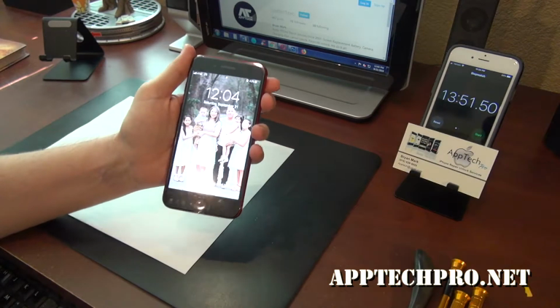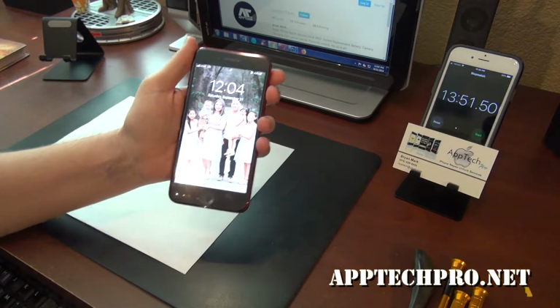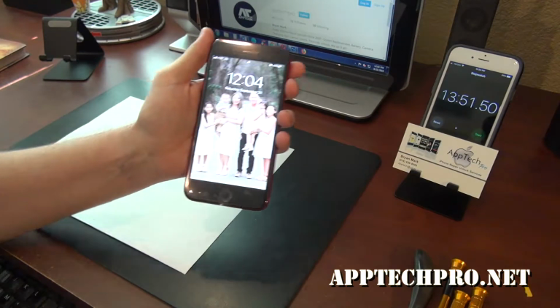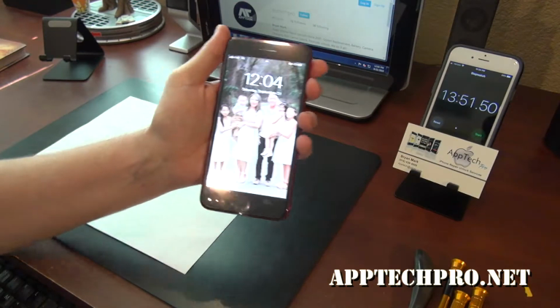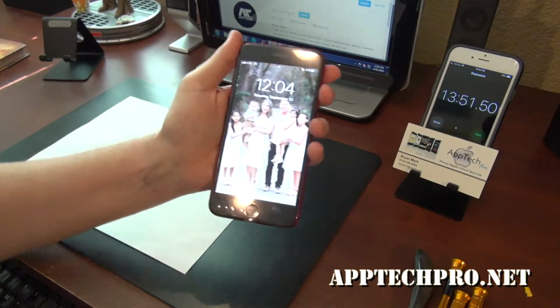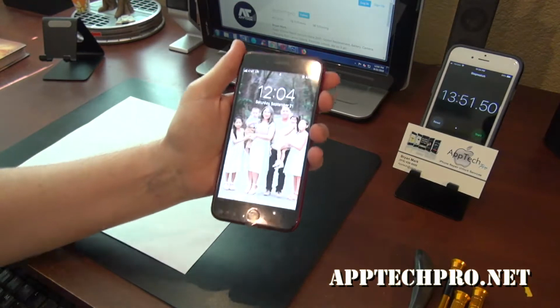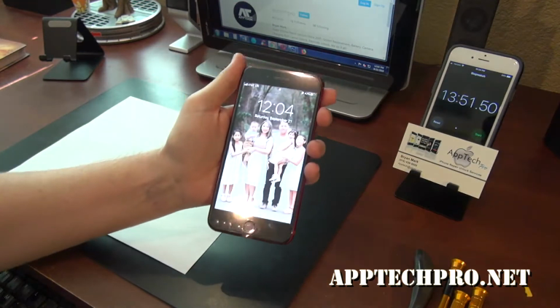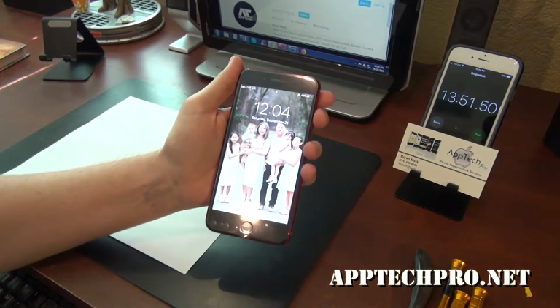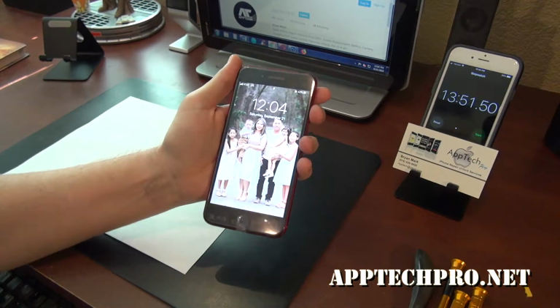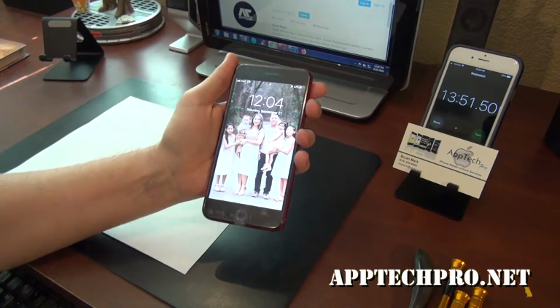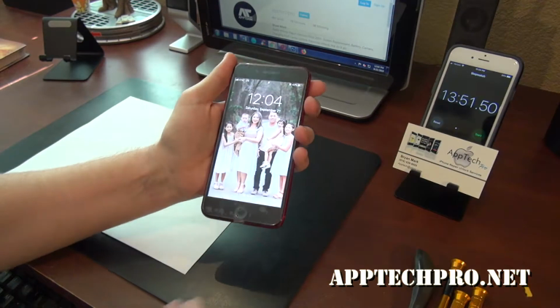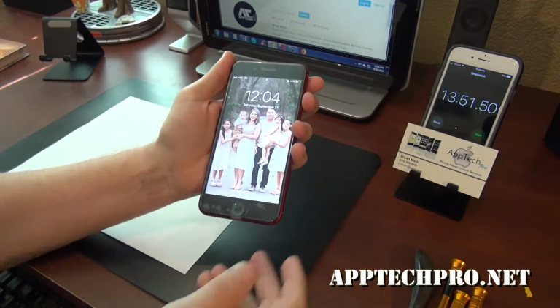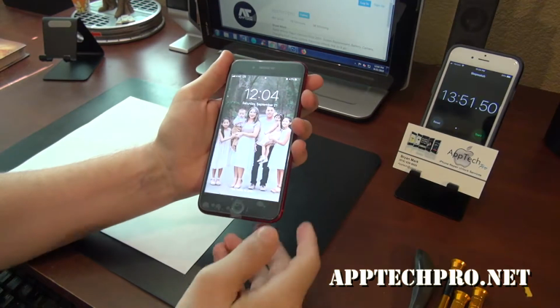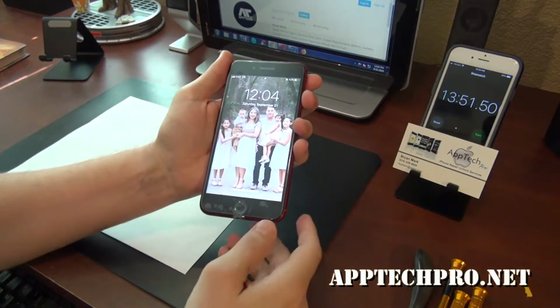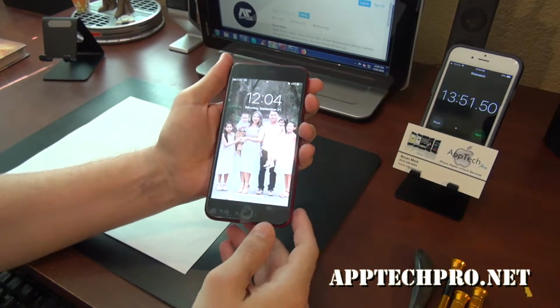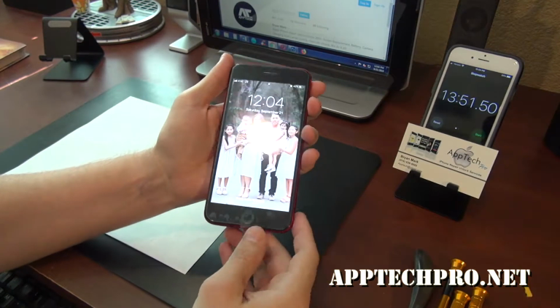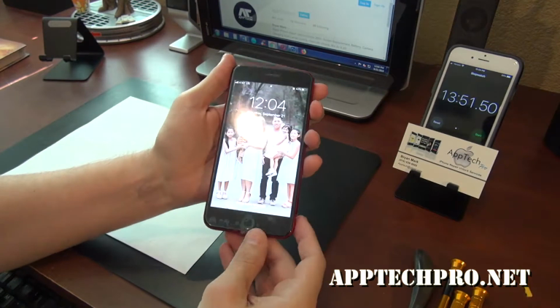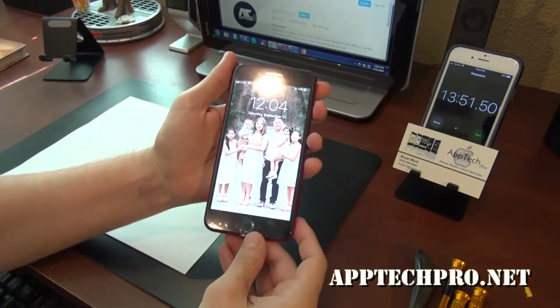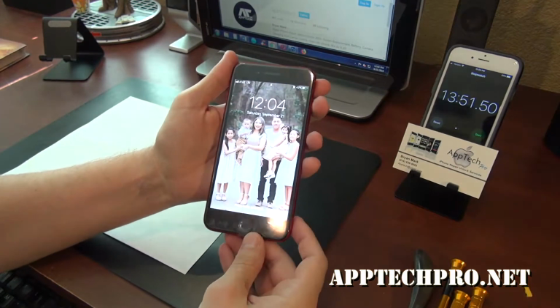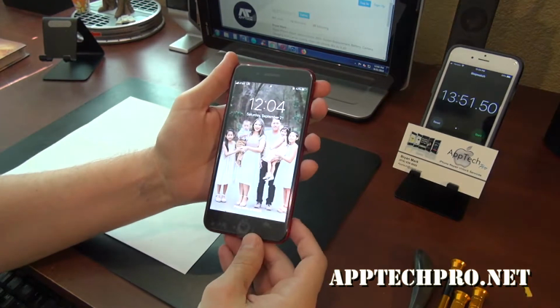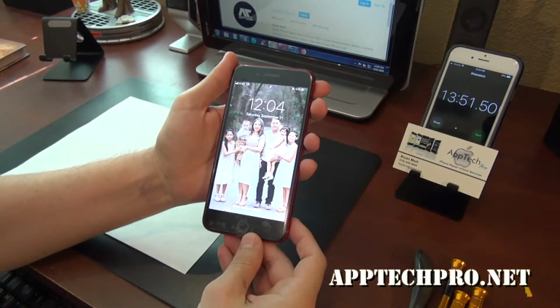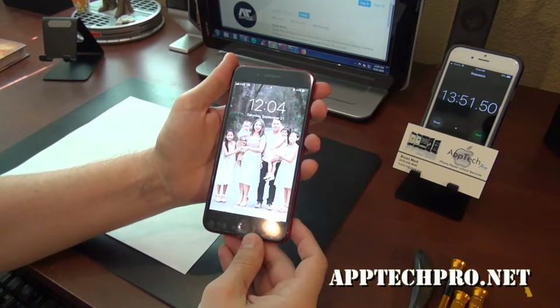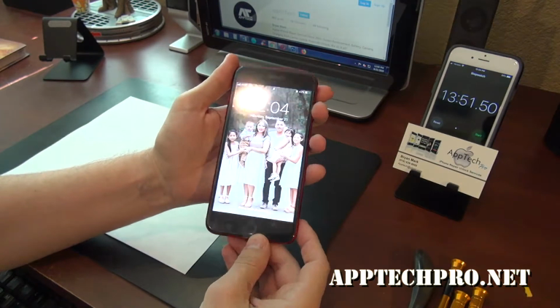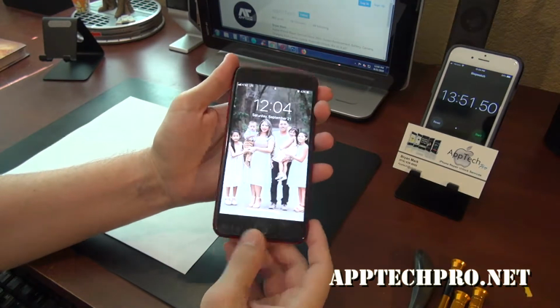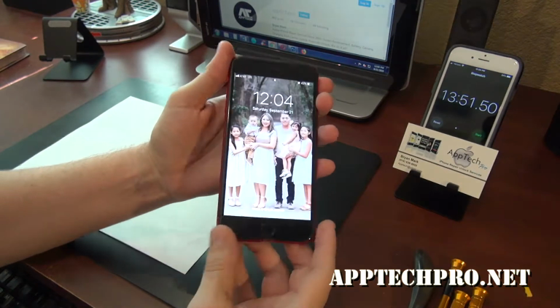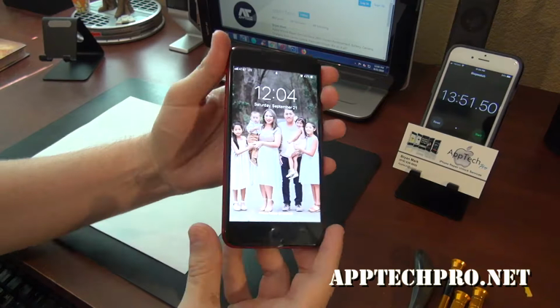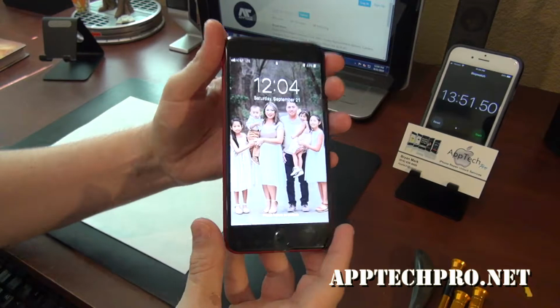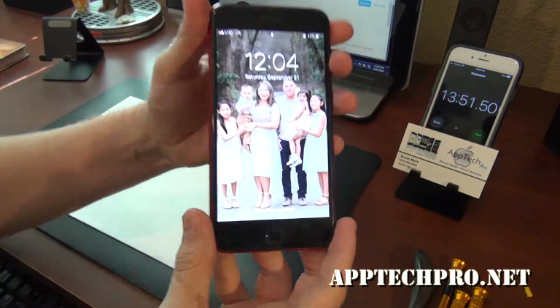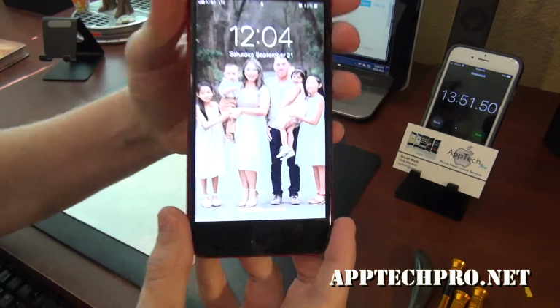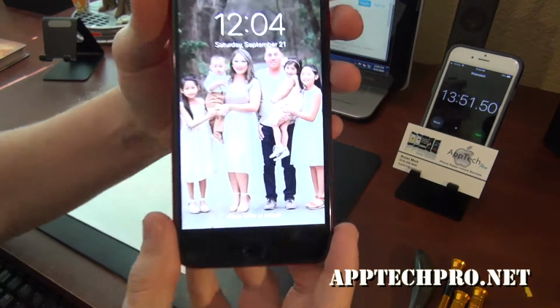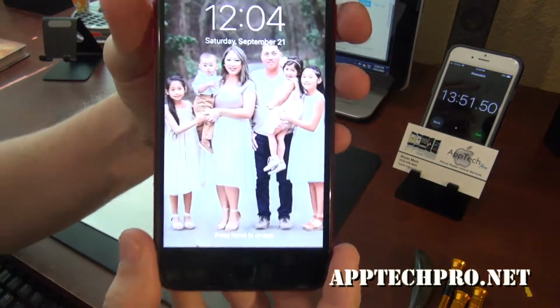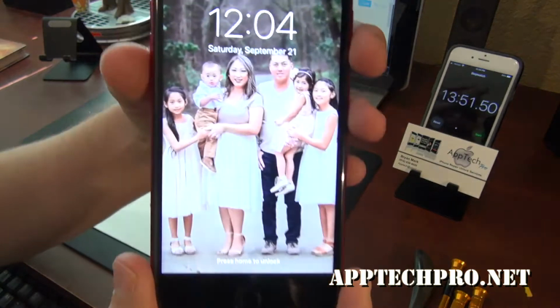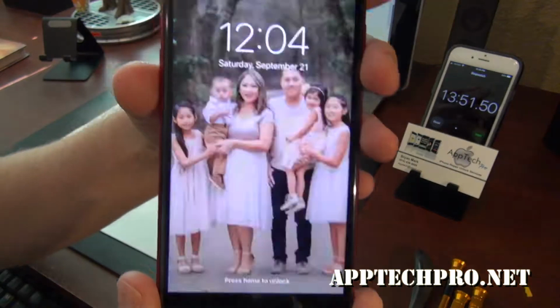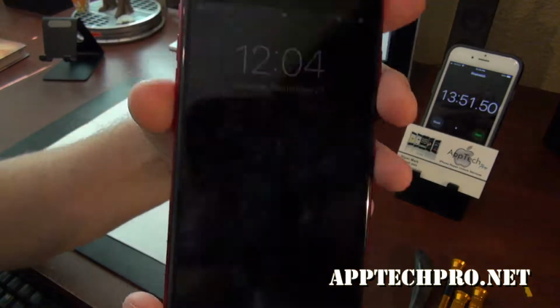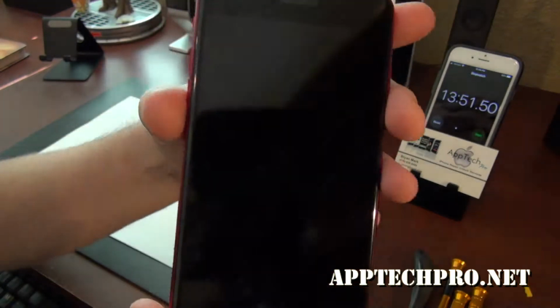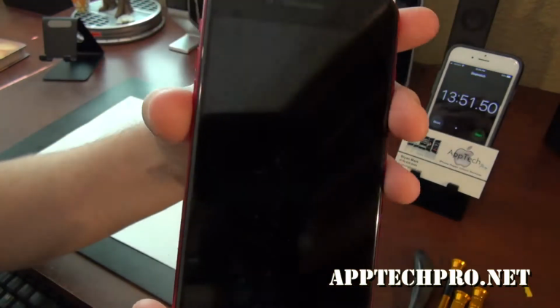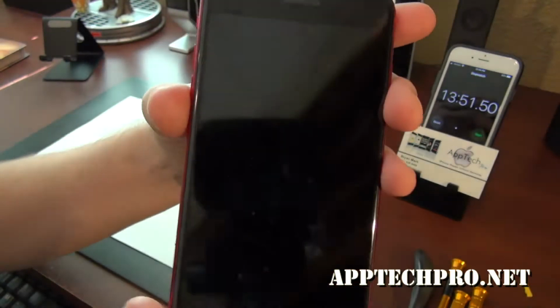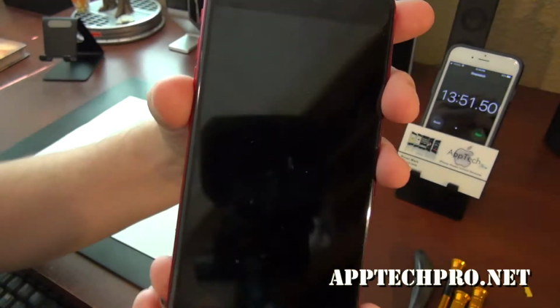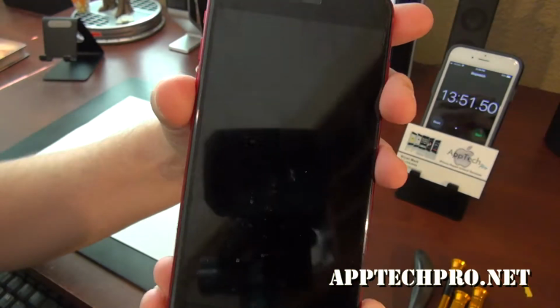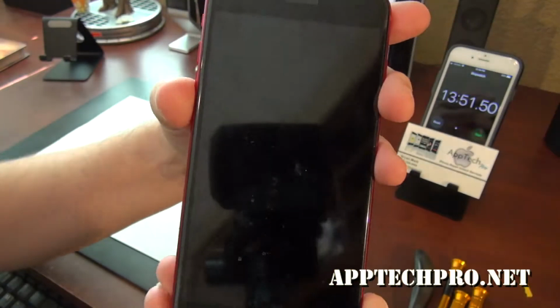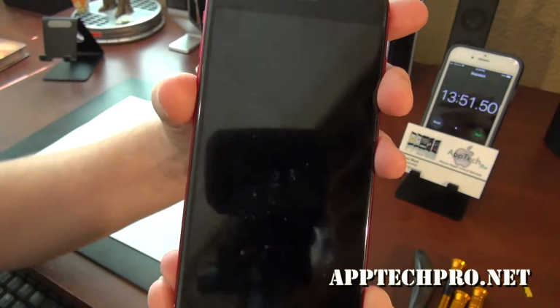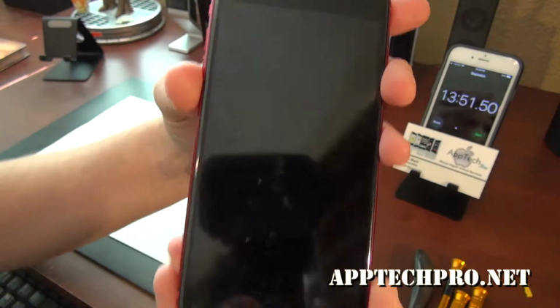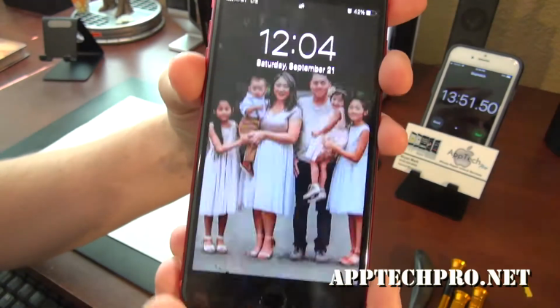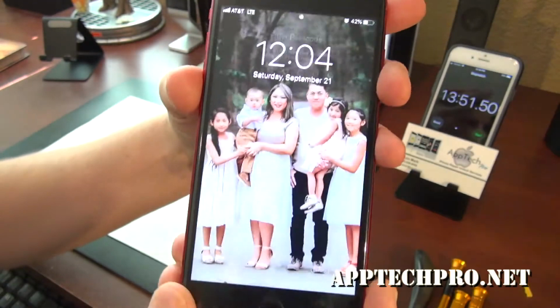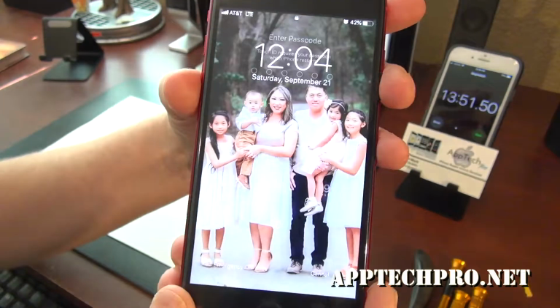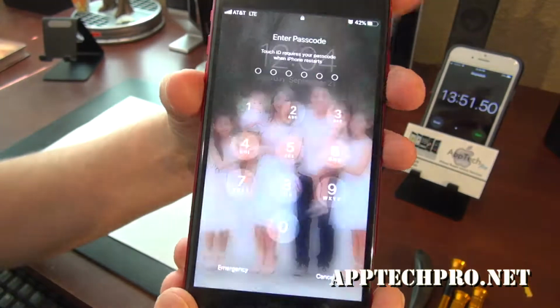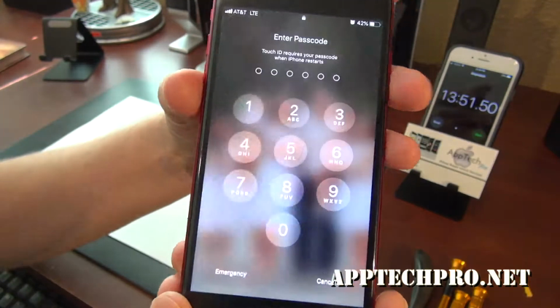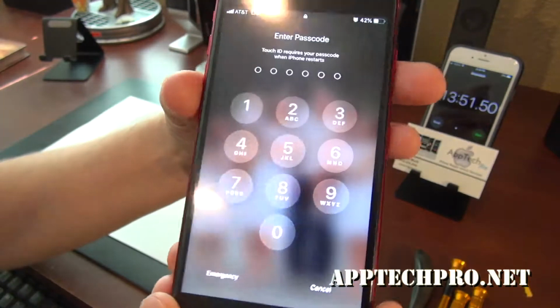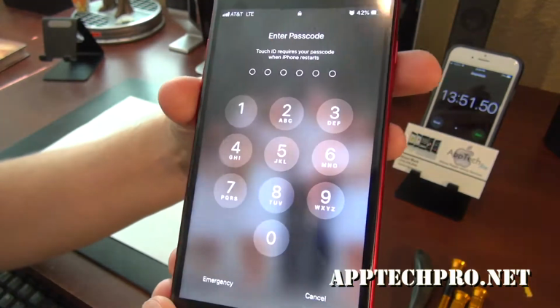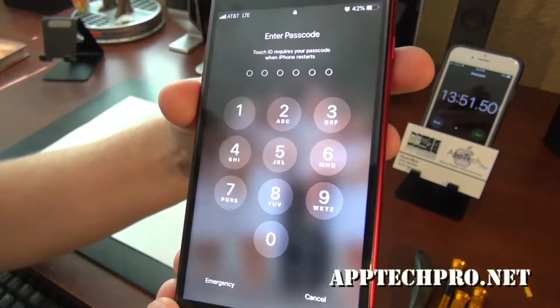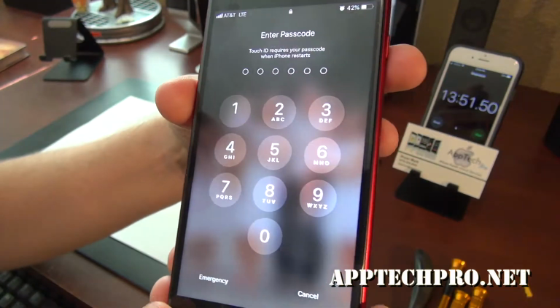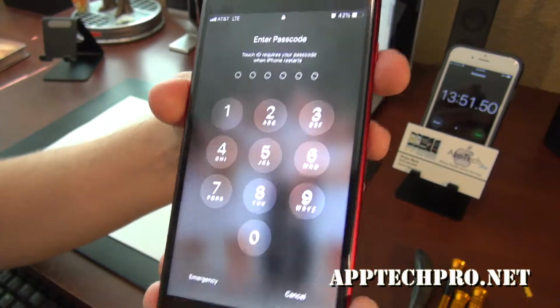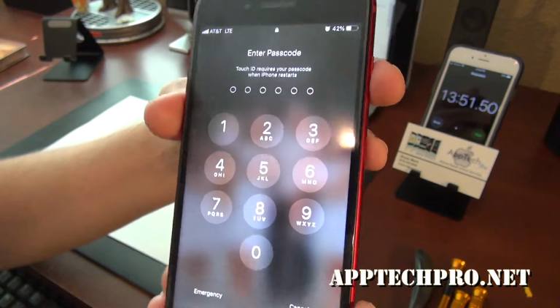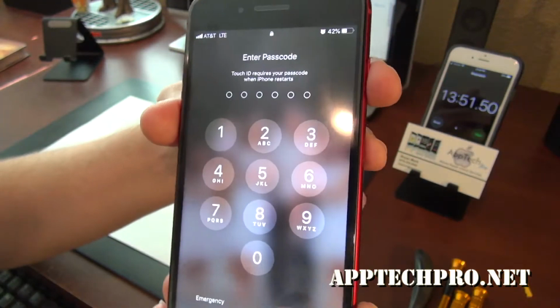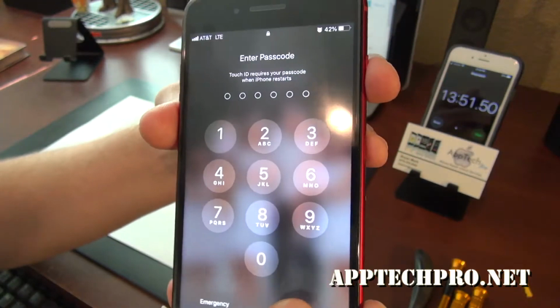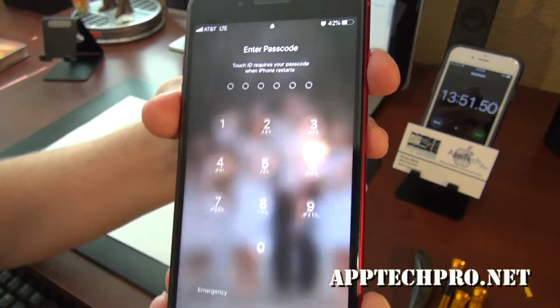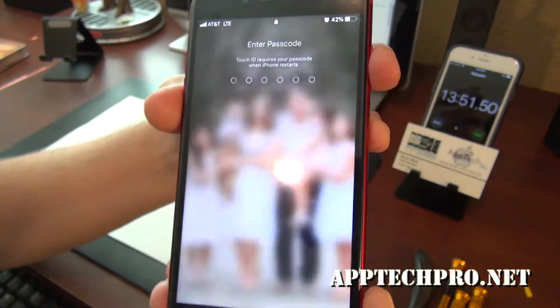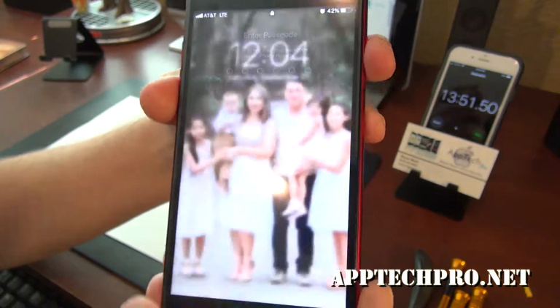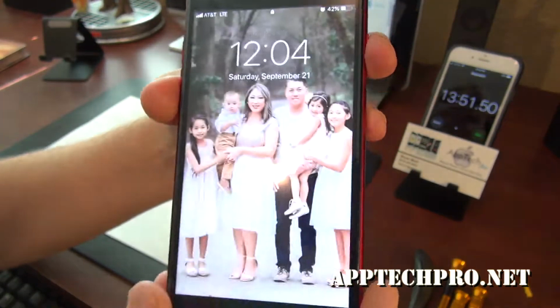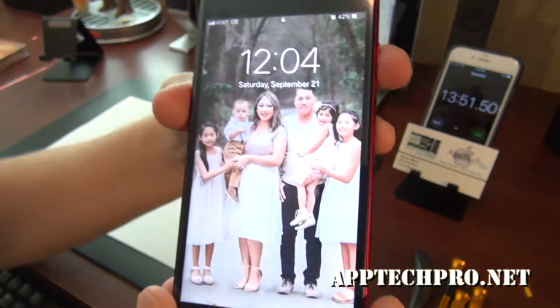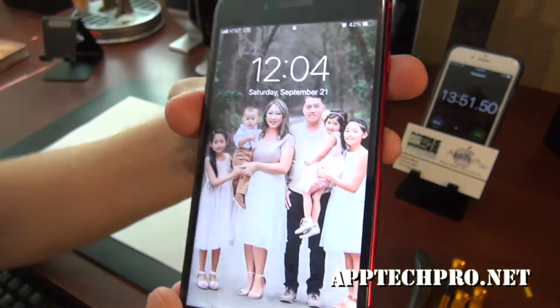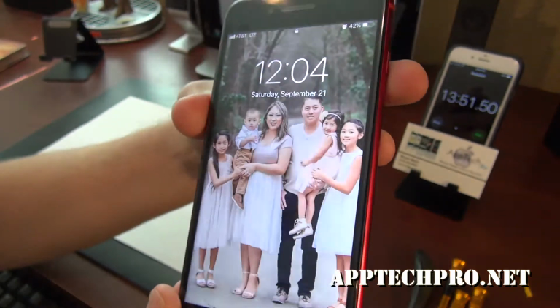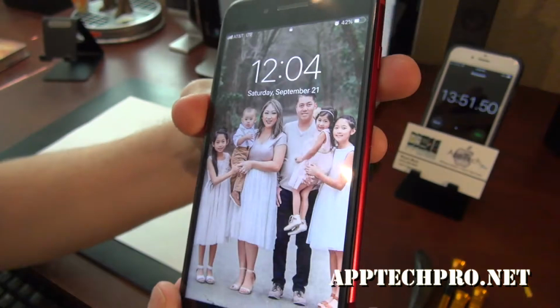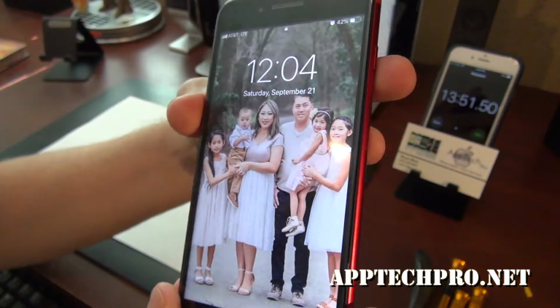So 13 minutes and 51 seconds and we have a brand new iPhone 8 Plus, with the OEM grade screen as well as the water seal.